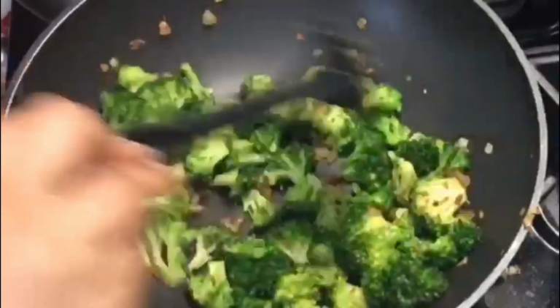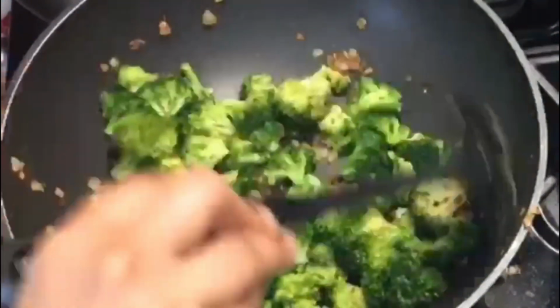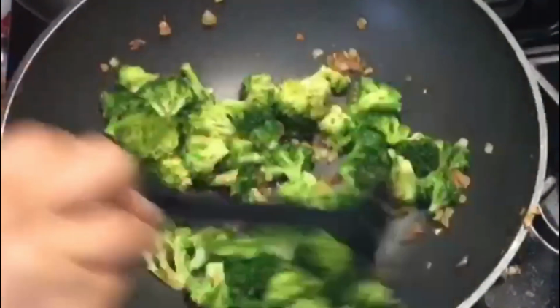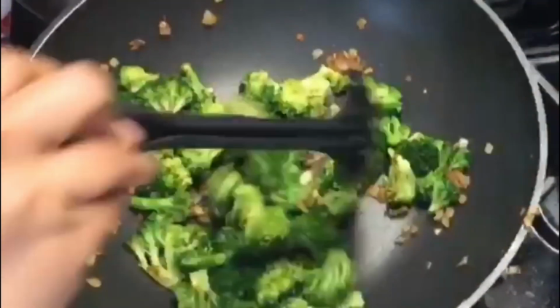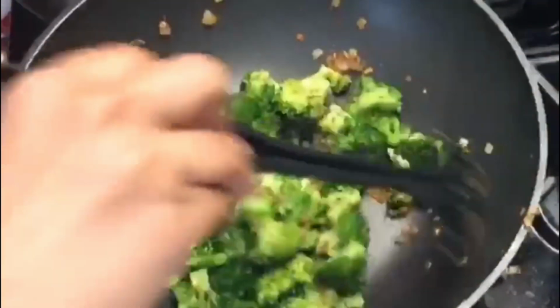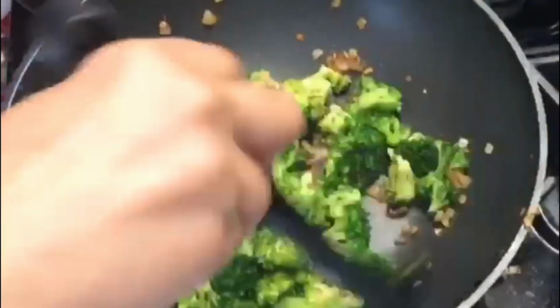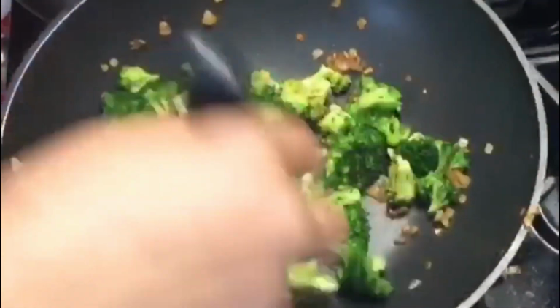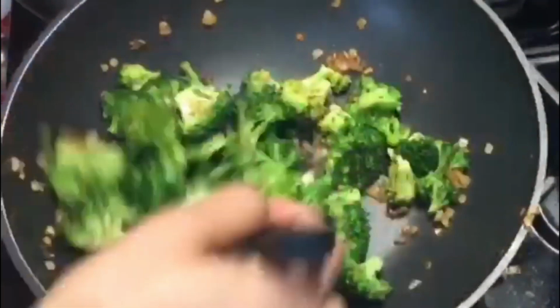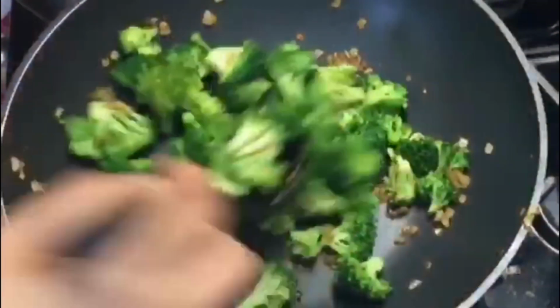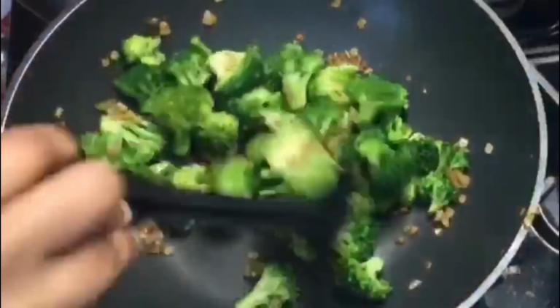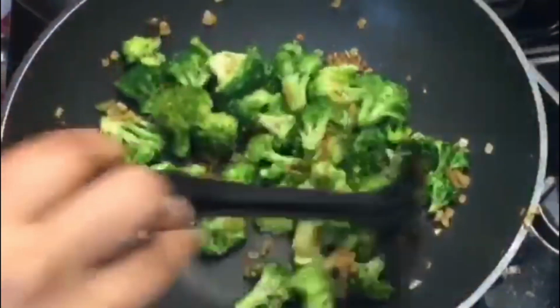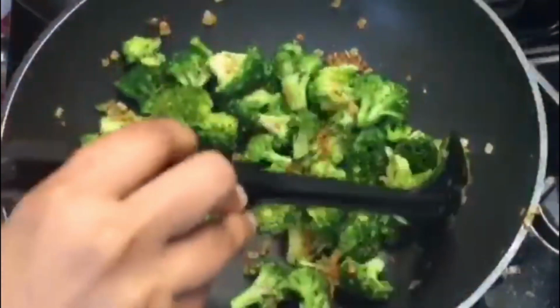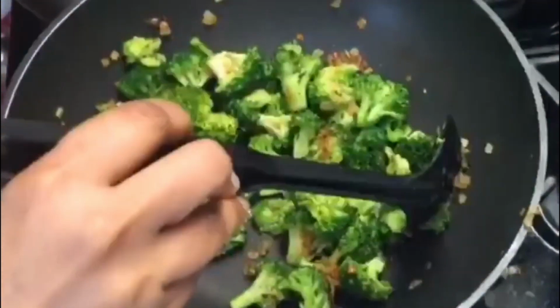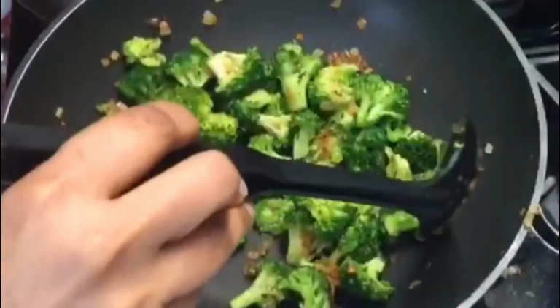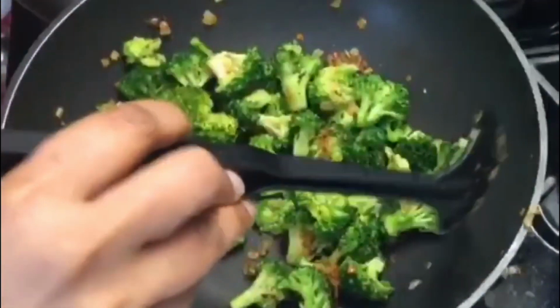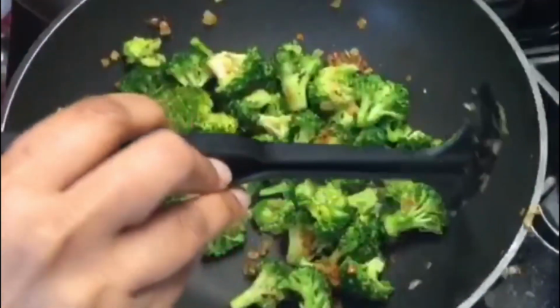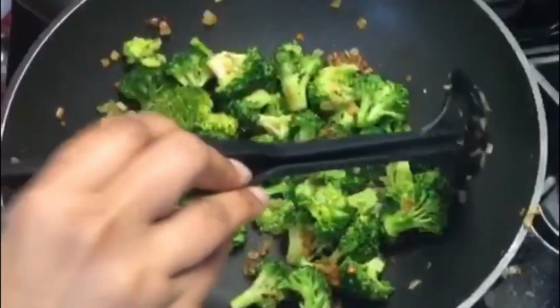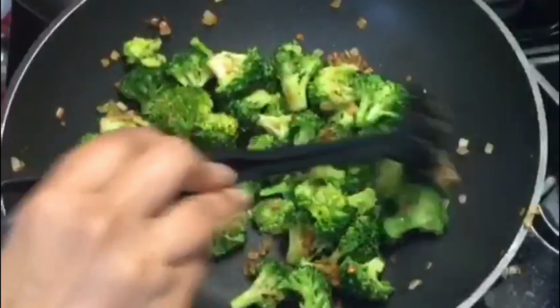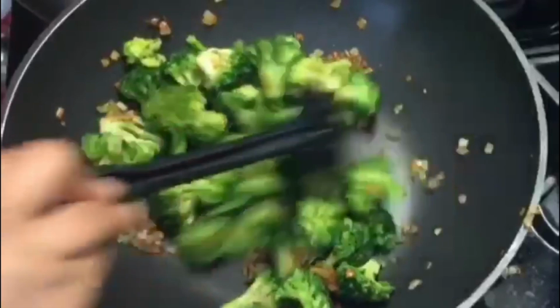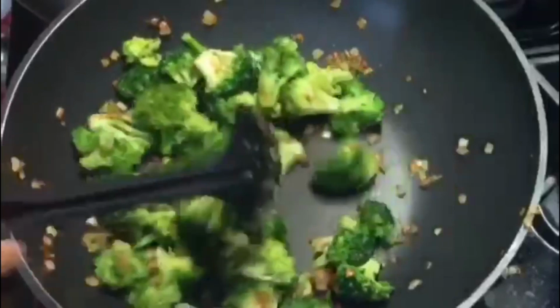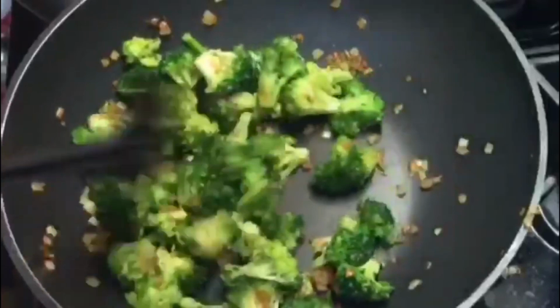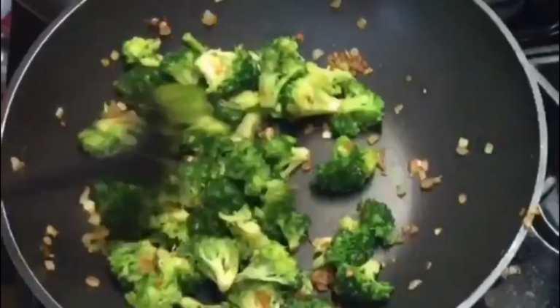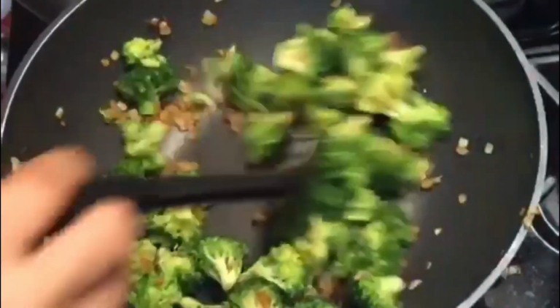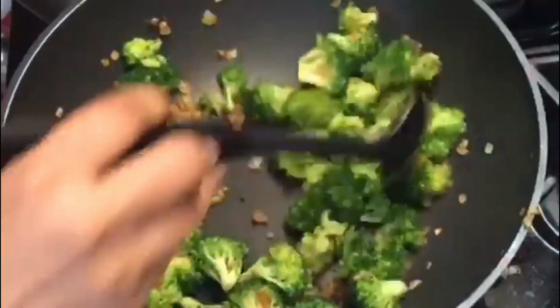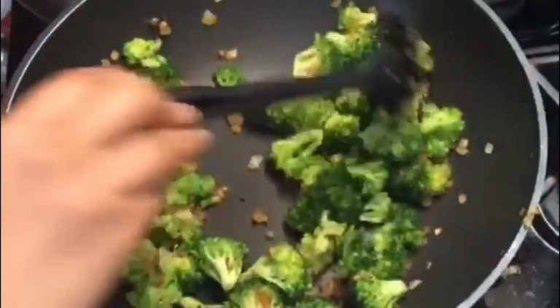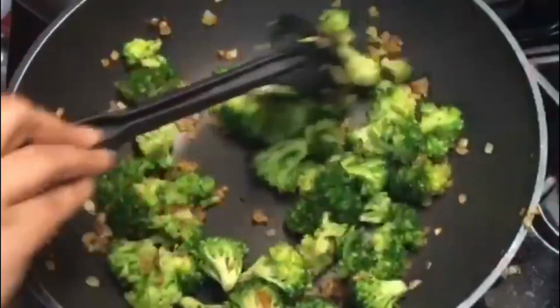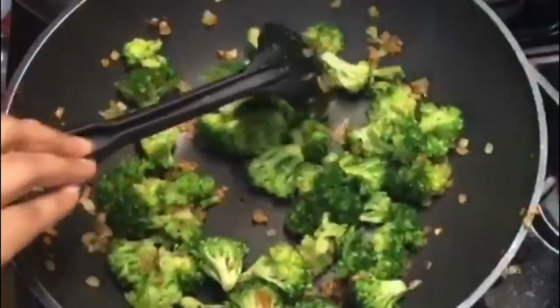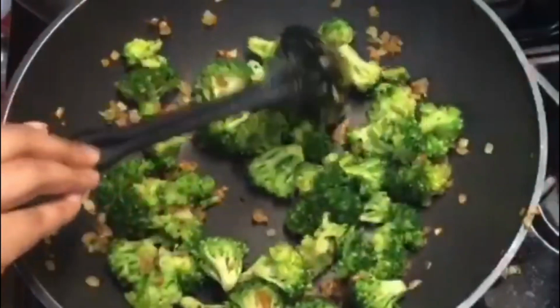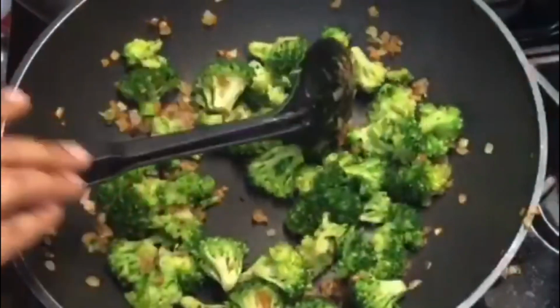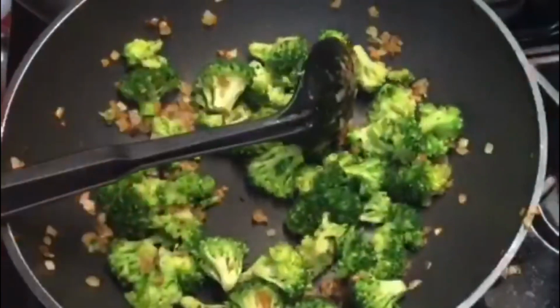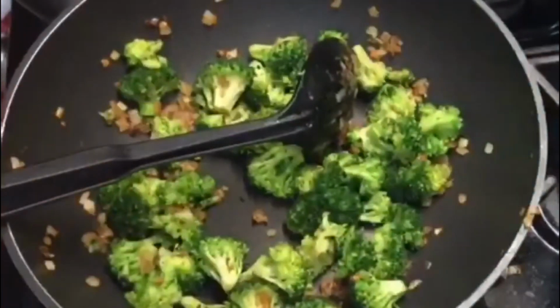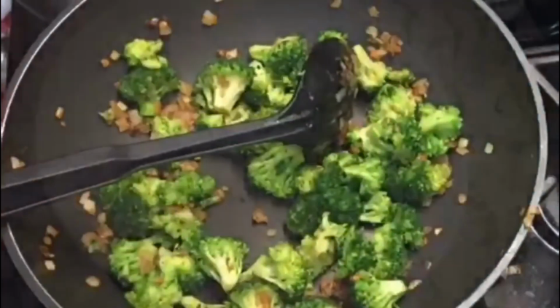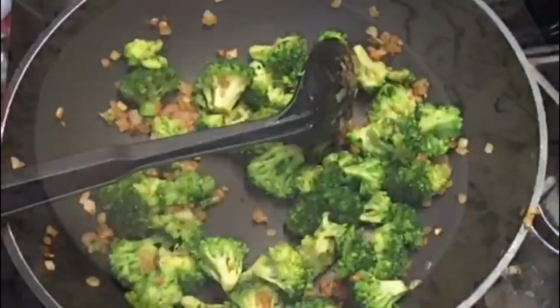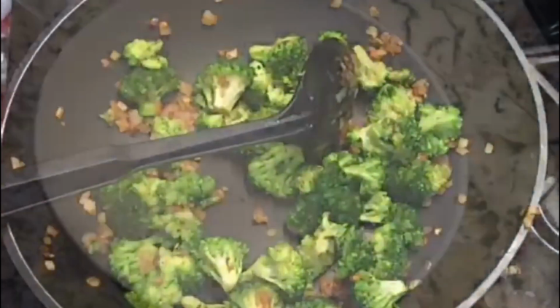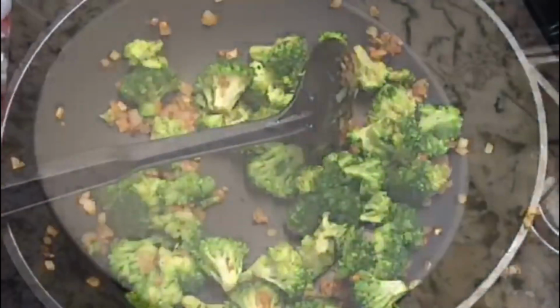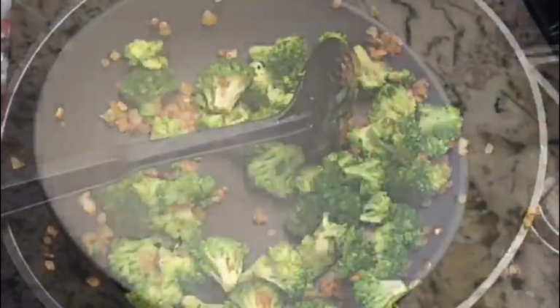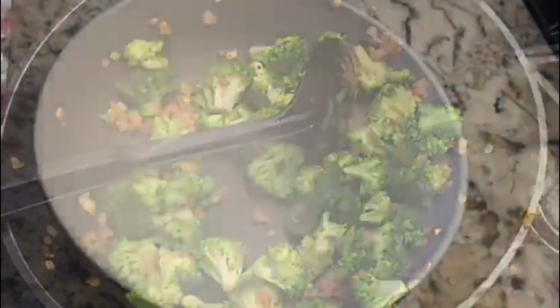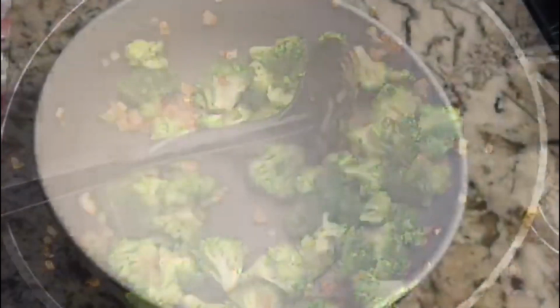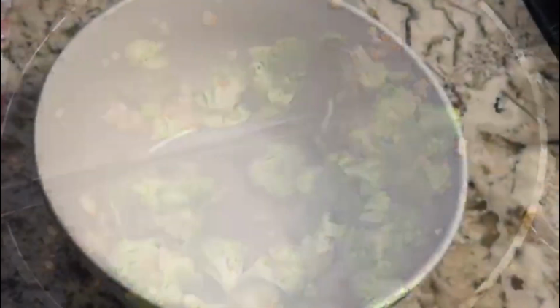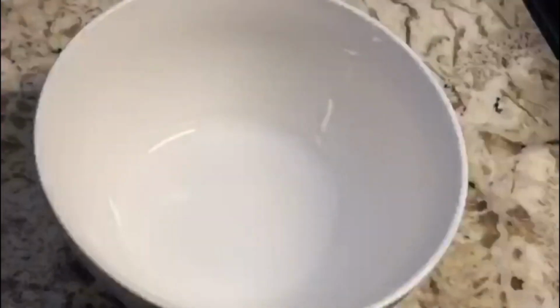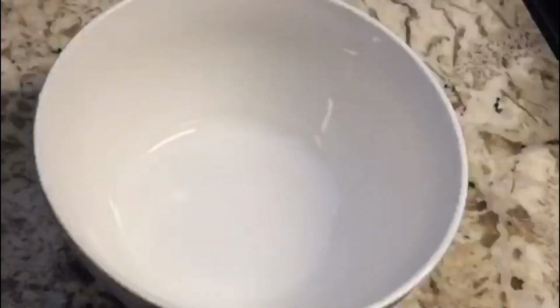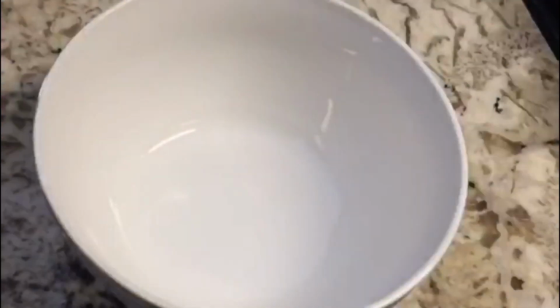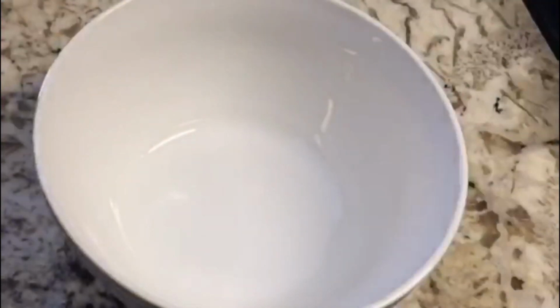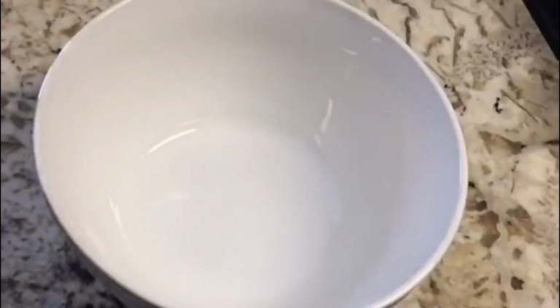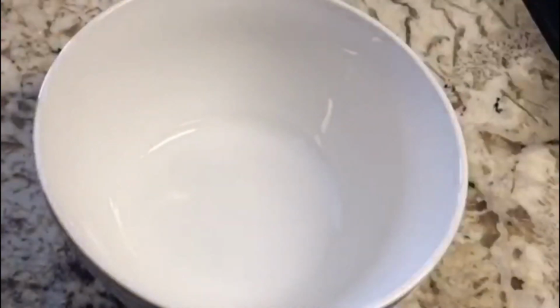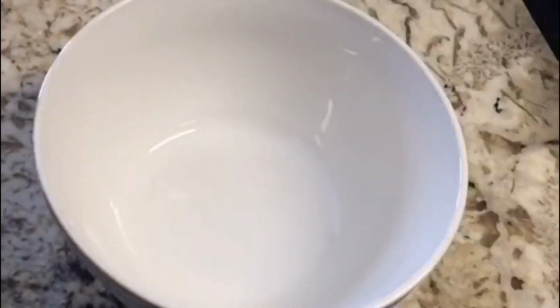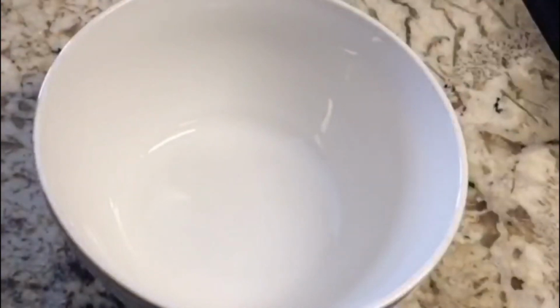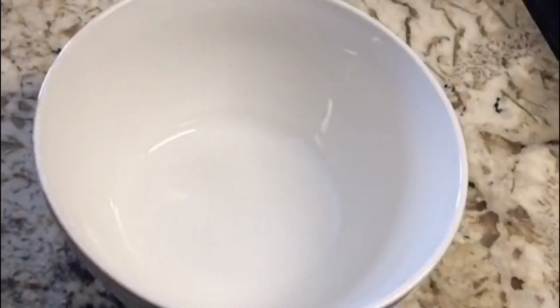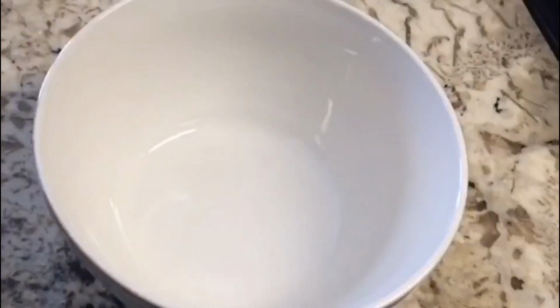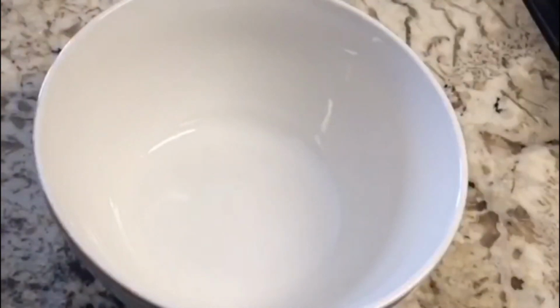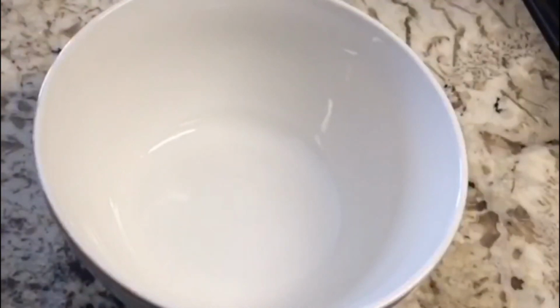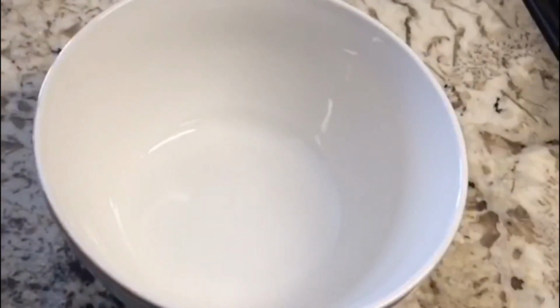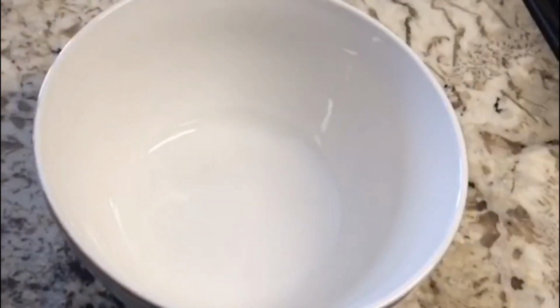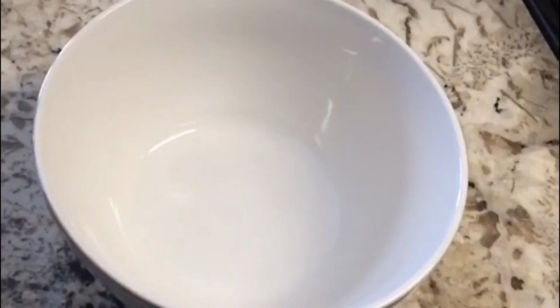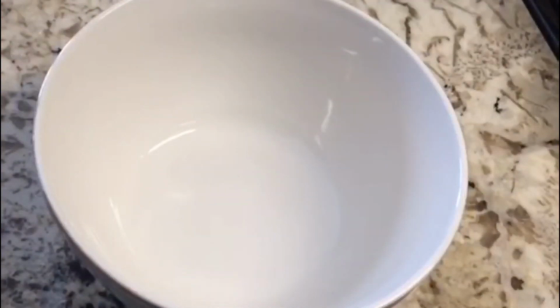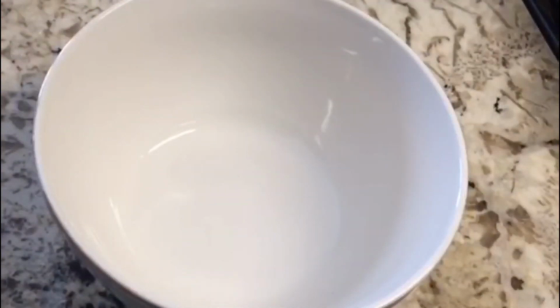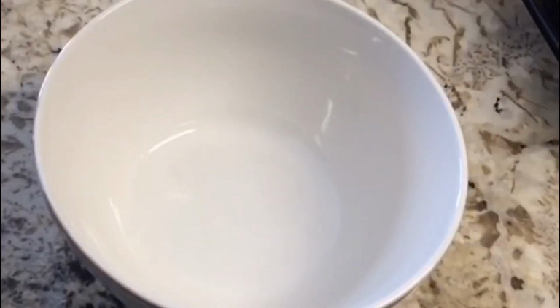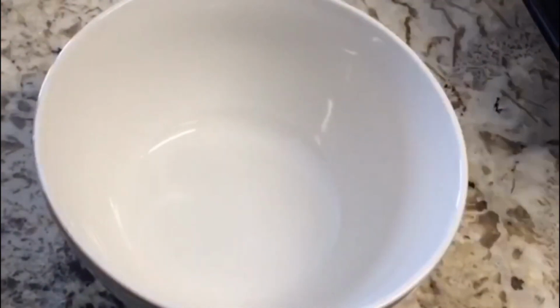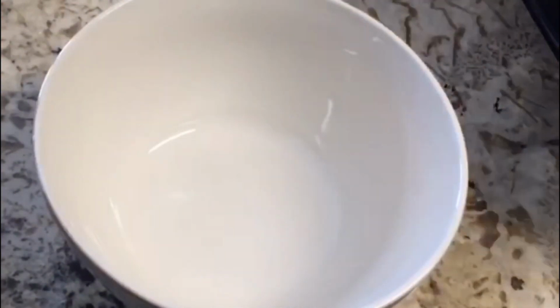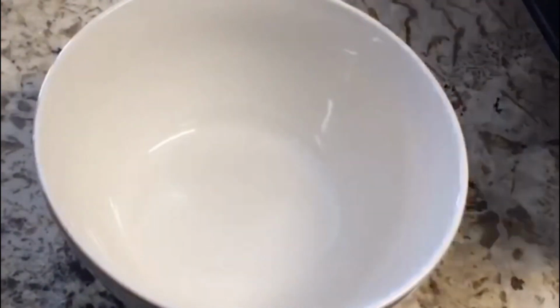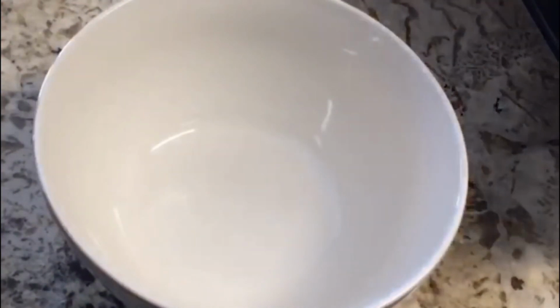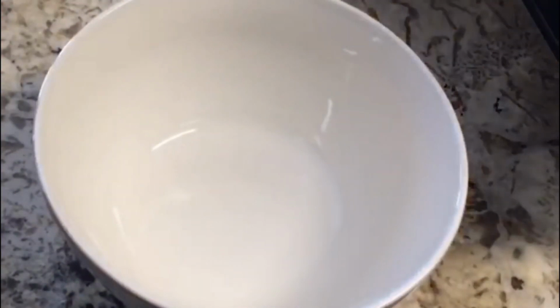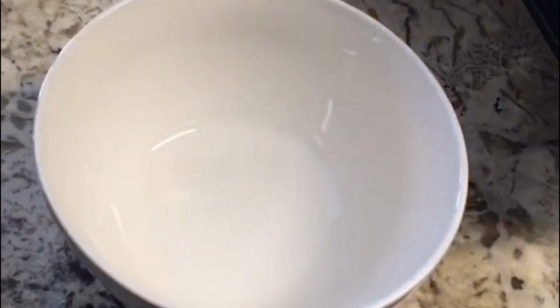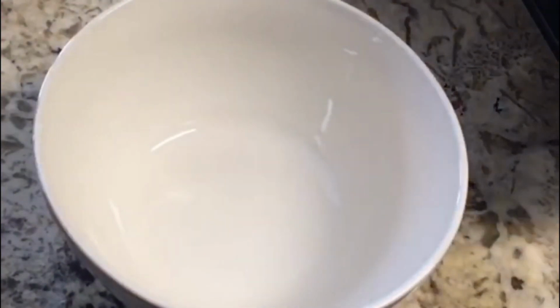It's almost ready. I turn off the stove. I'm just transferring the broccoli.